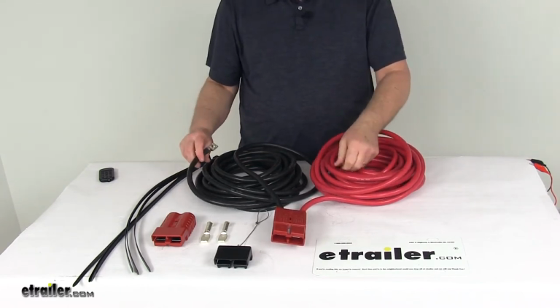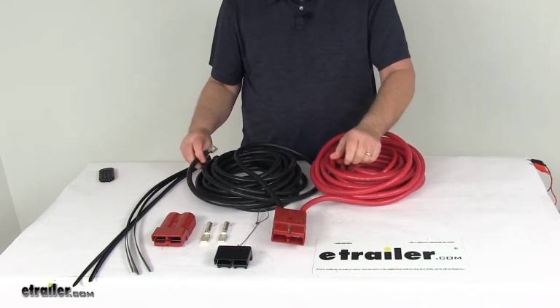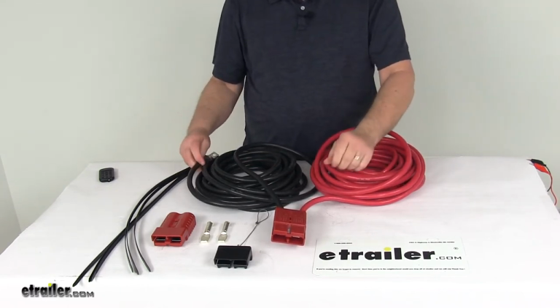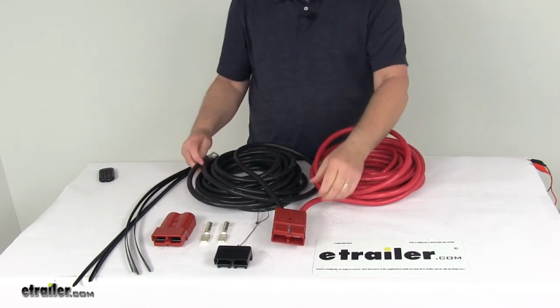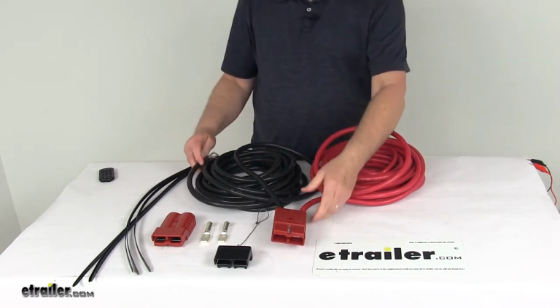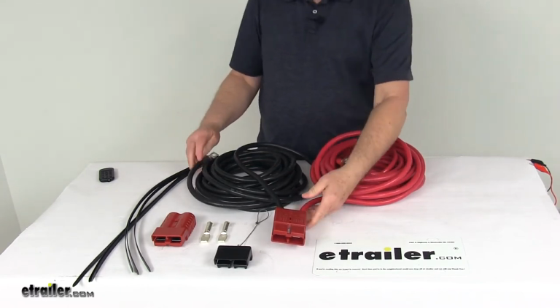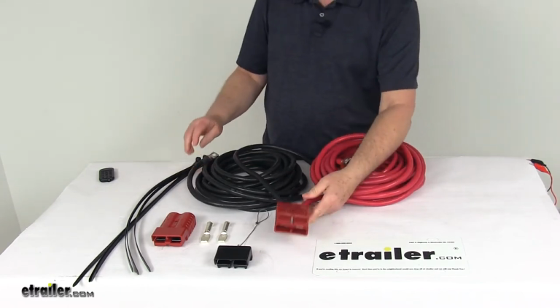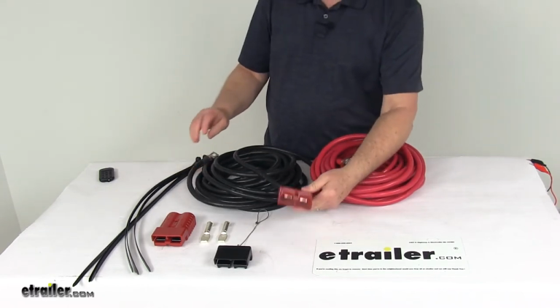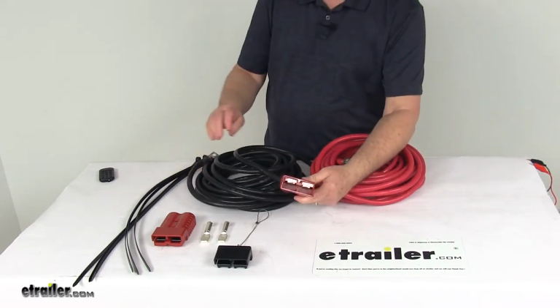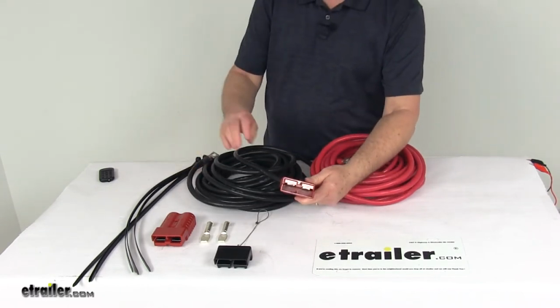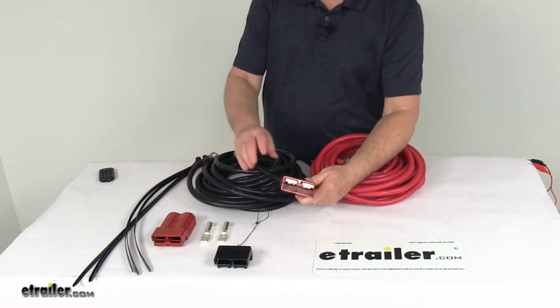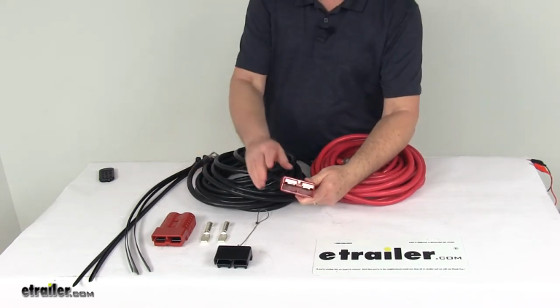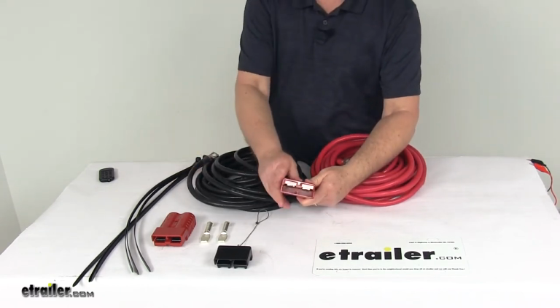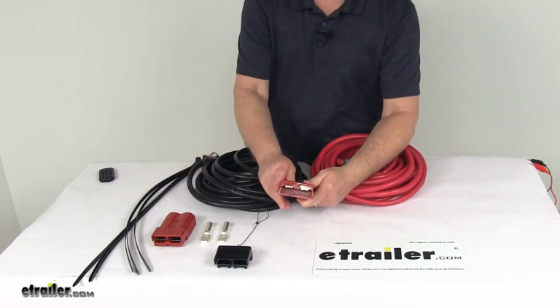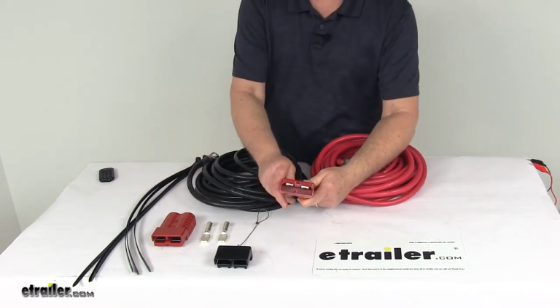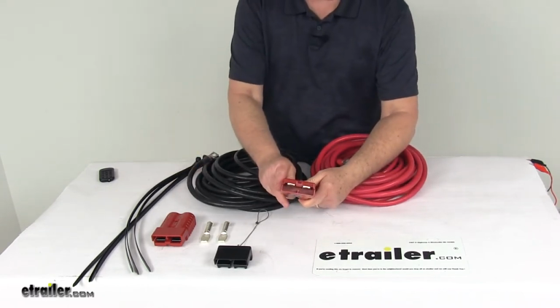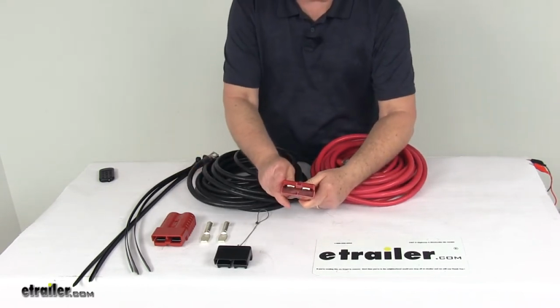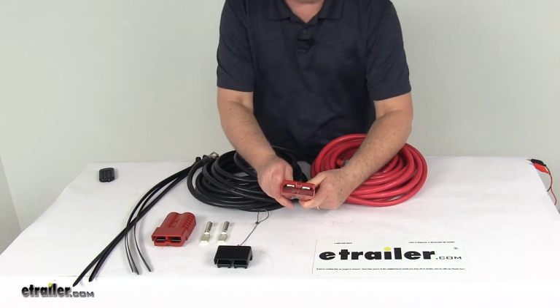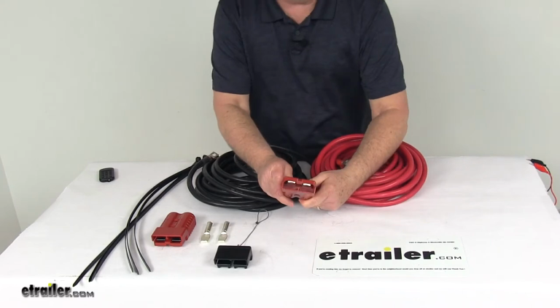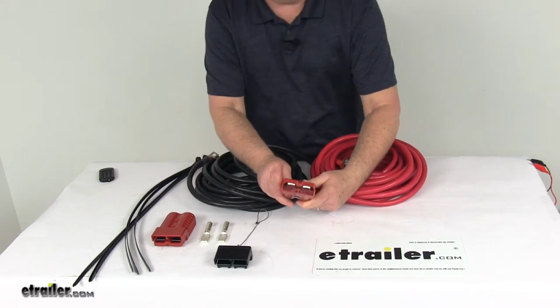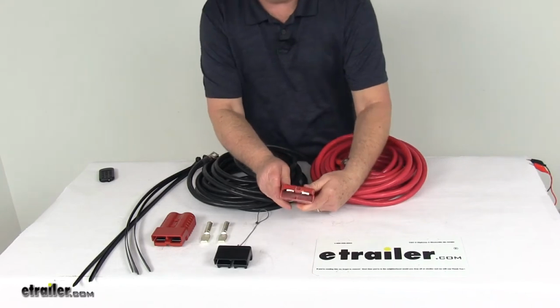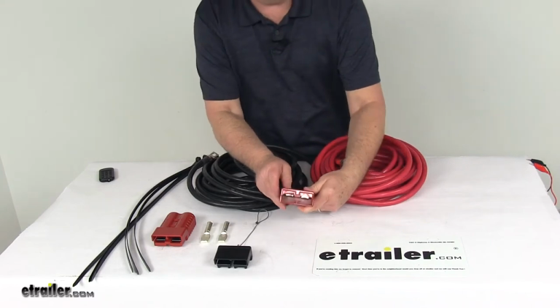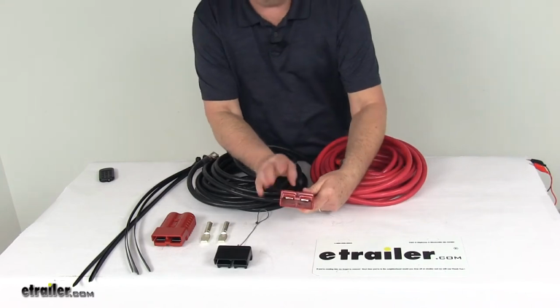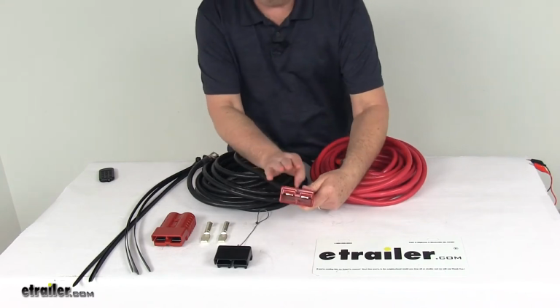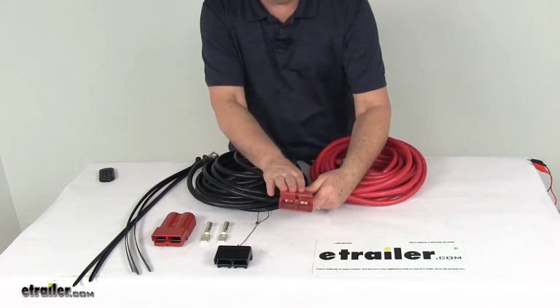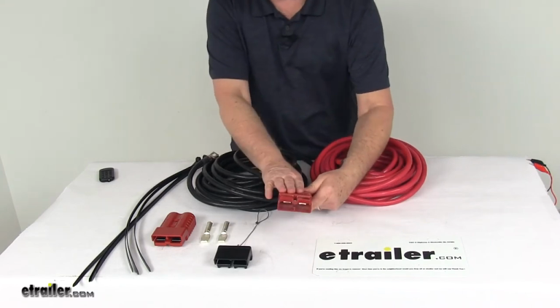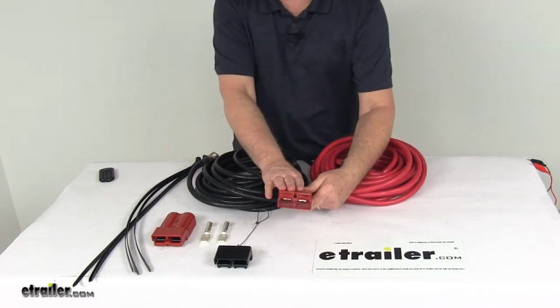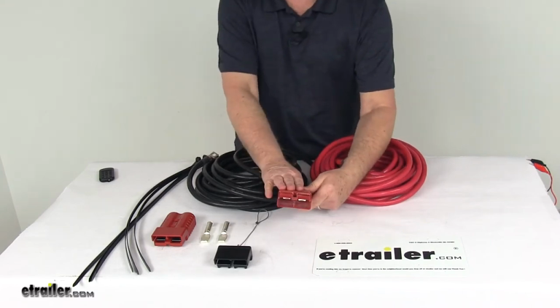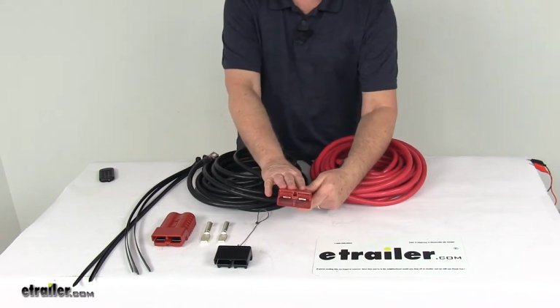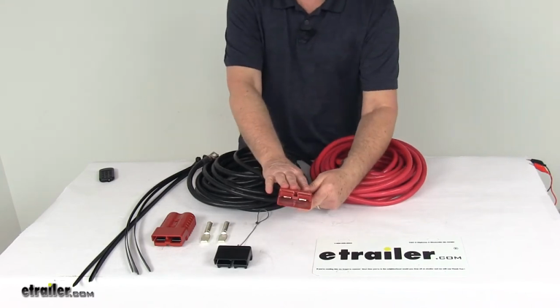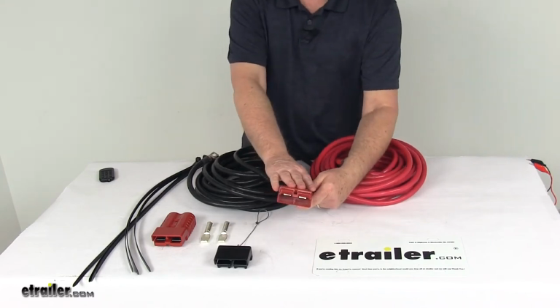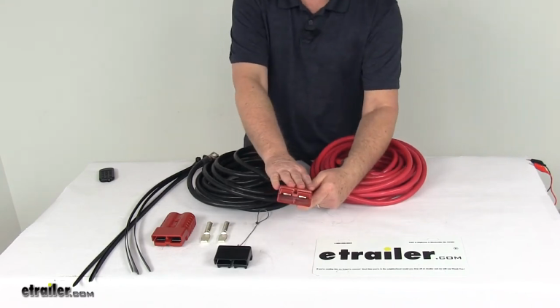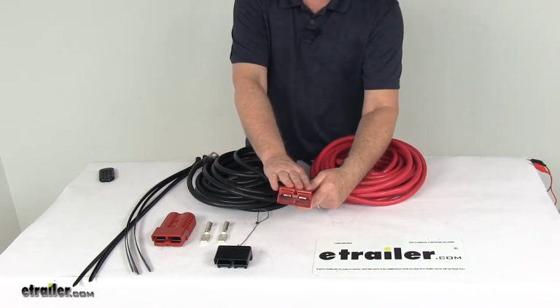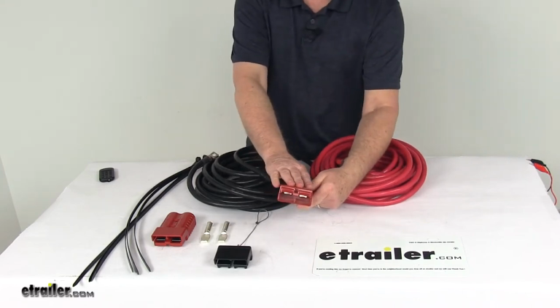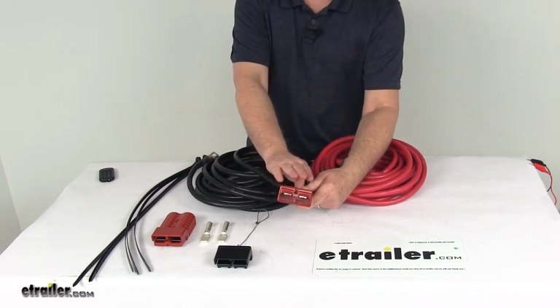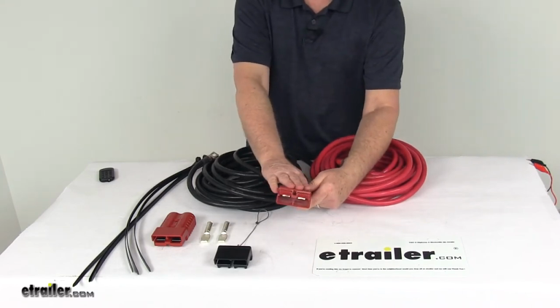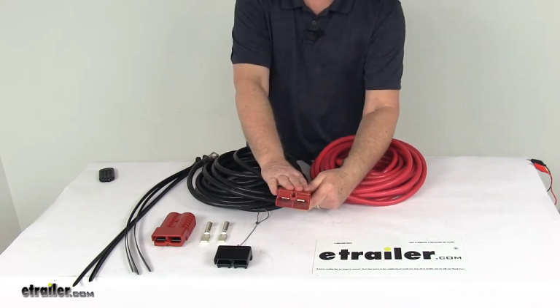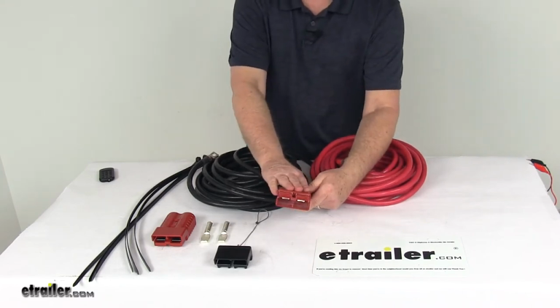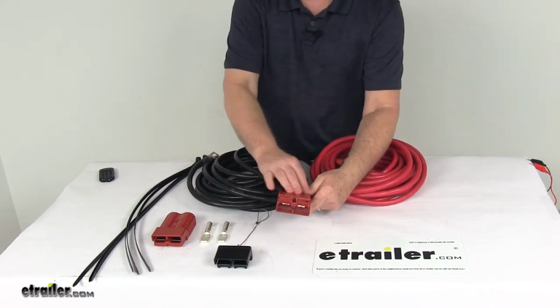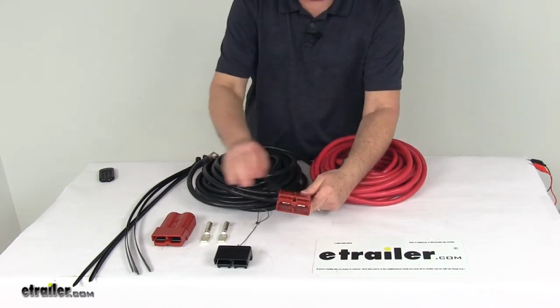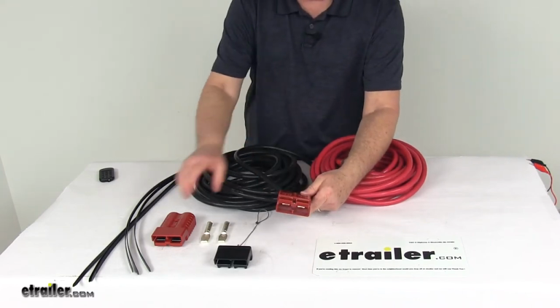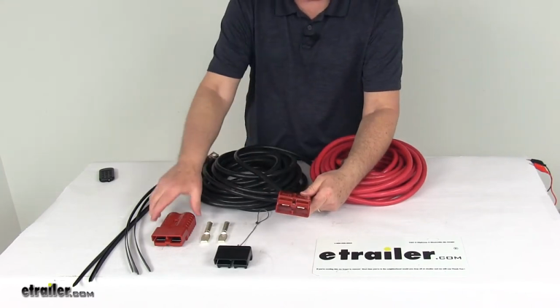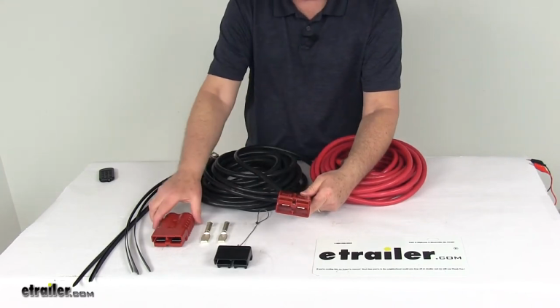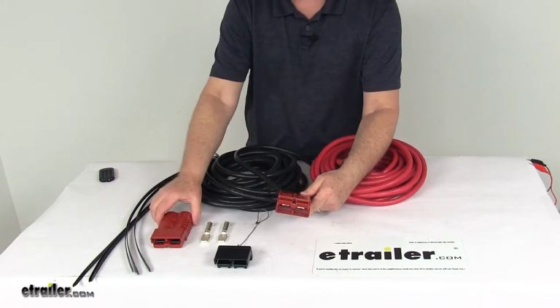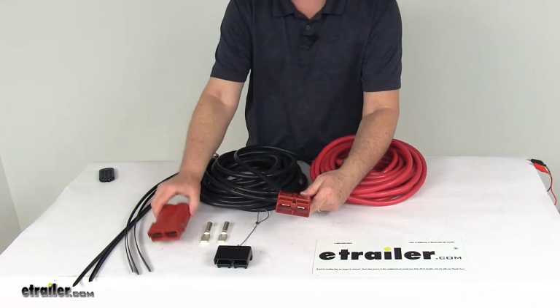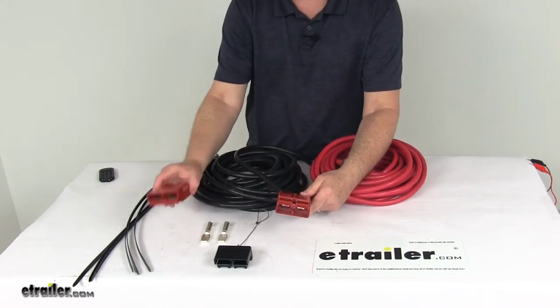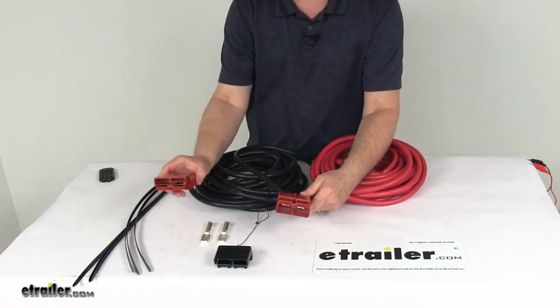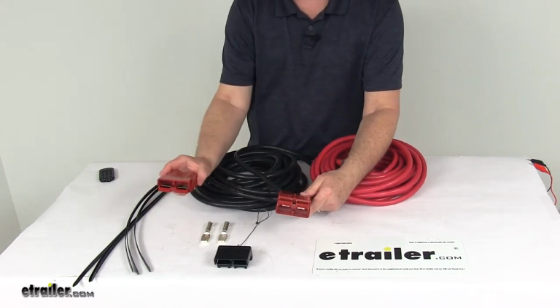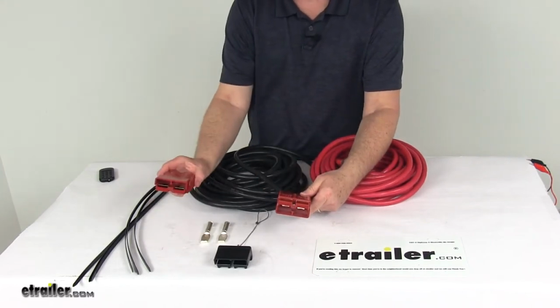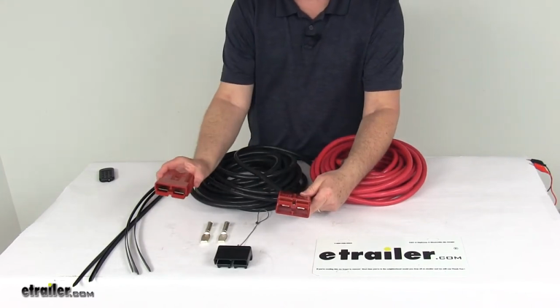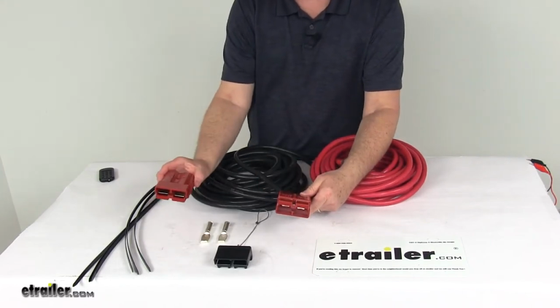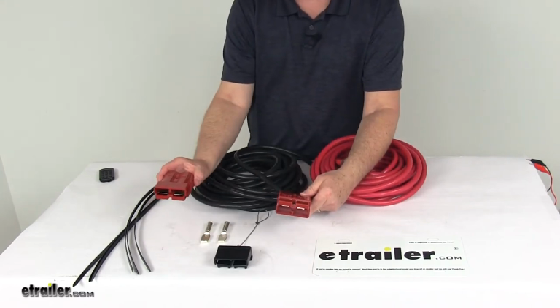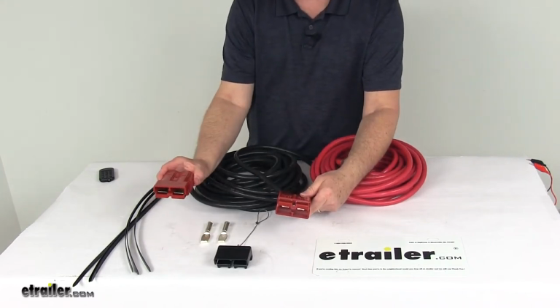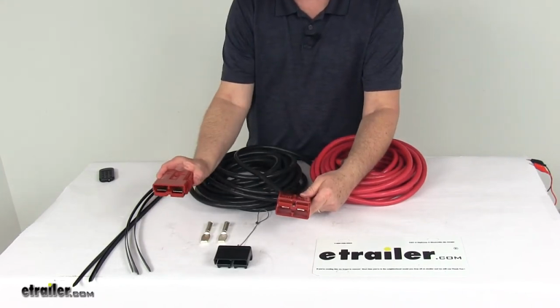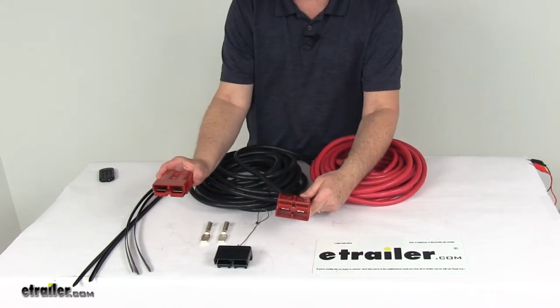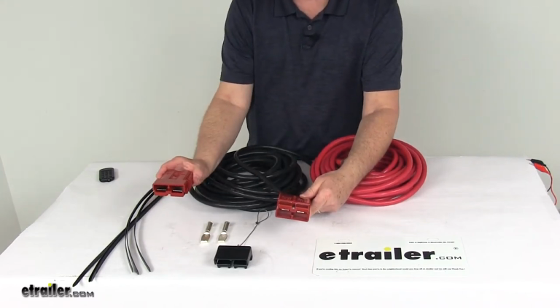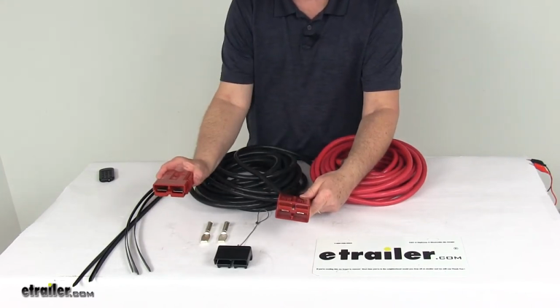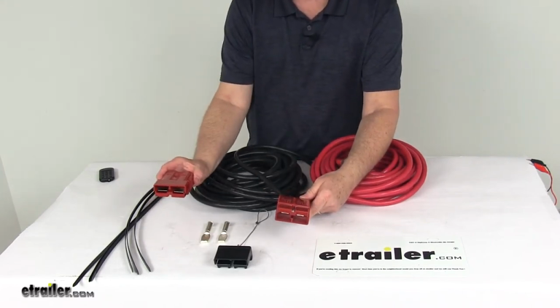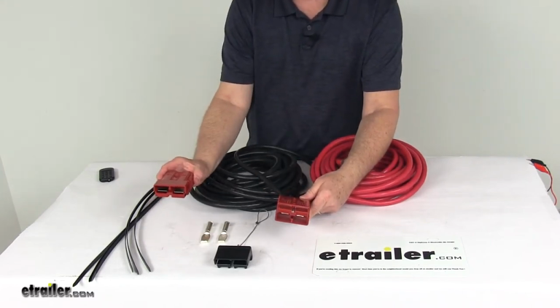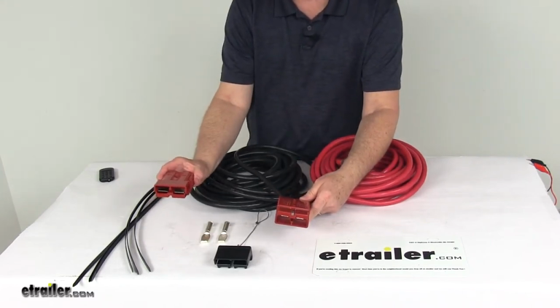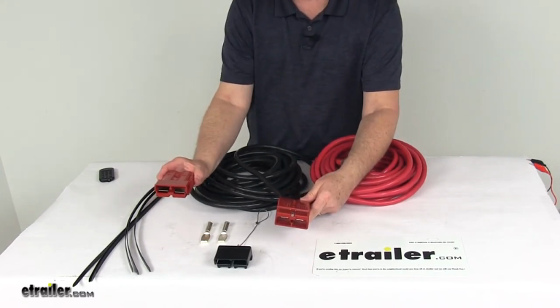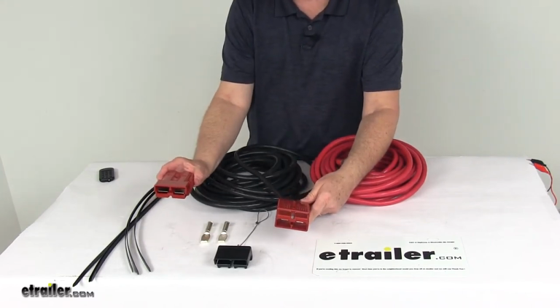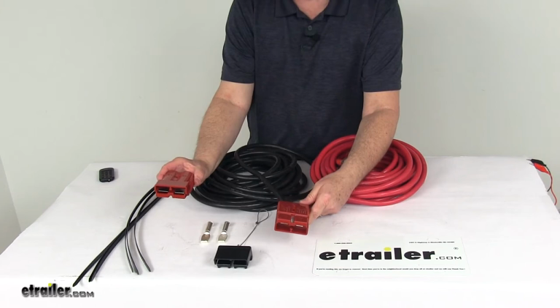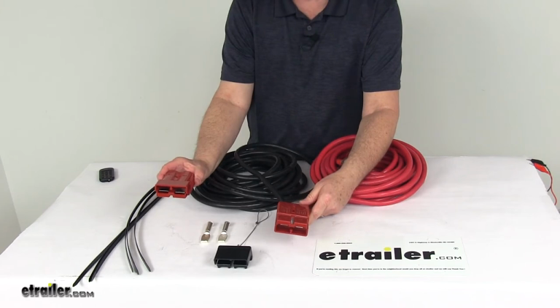On the other end is a quick connector. It comes in two halves — one half is on the battery wires, and the other one is designed to connect to your winch wire end.